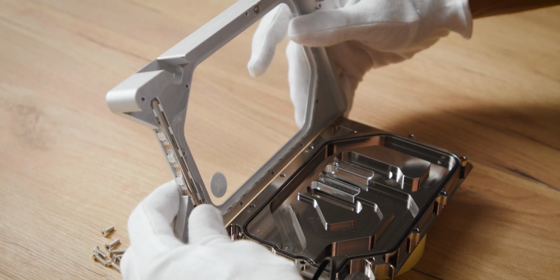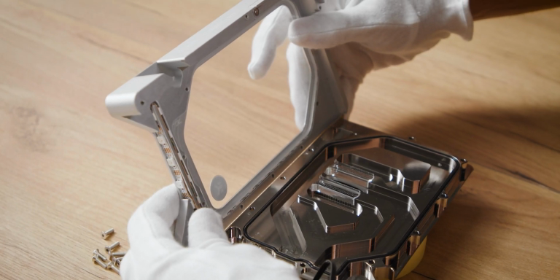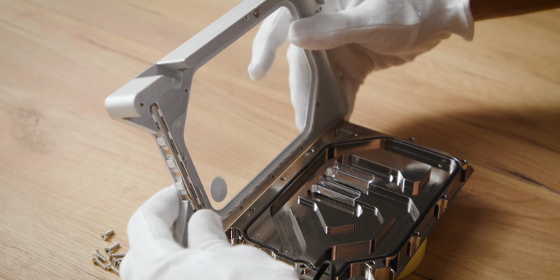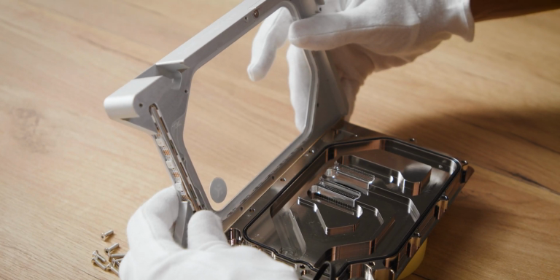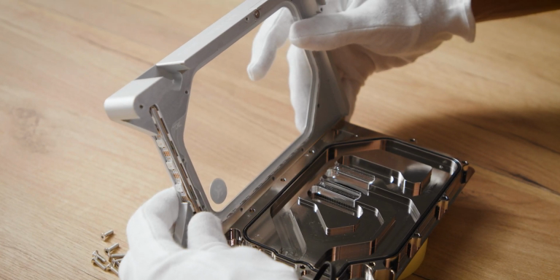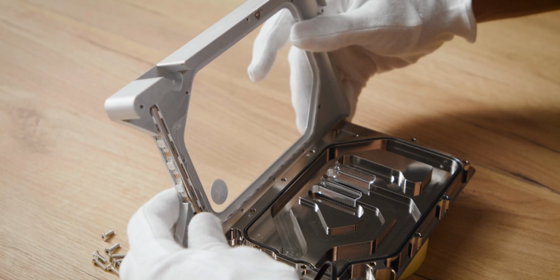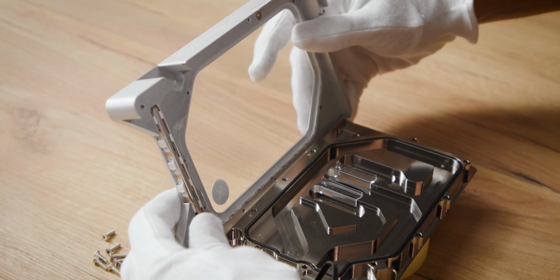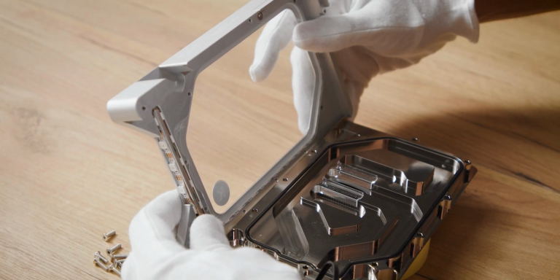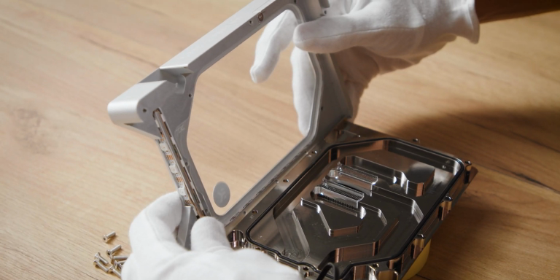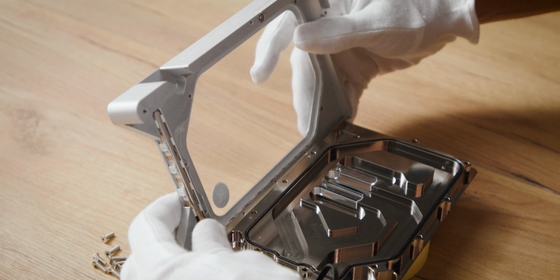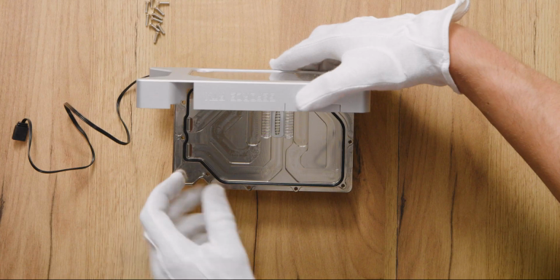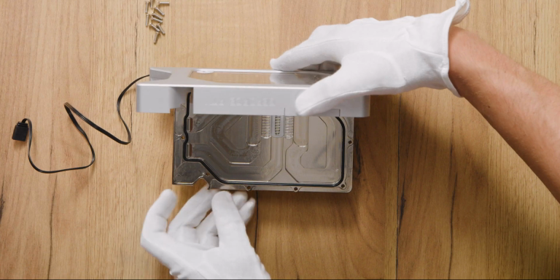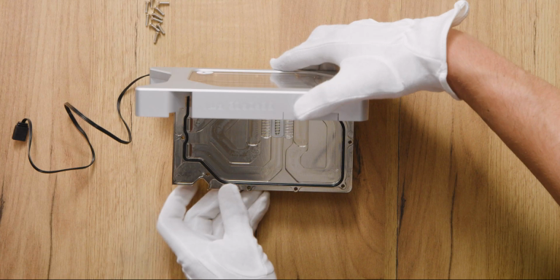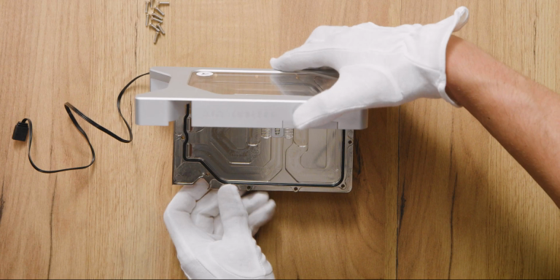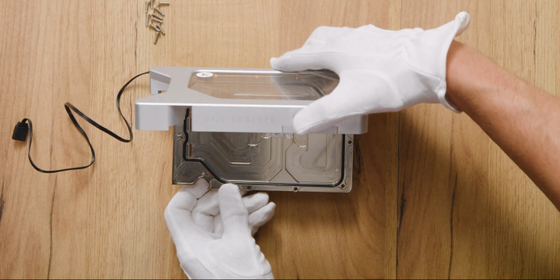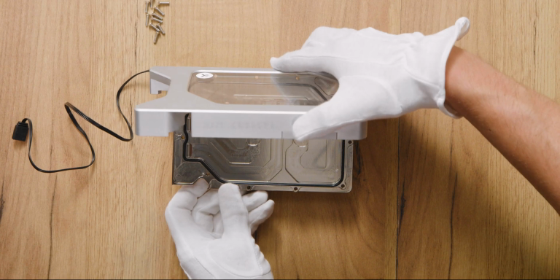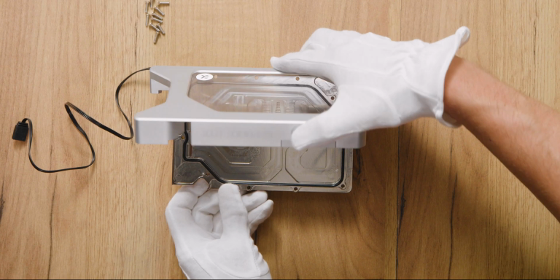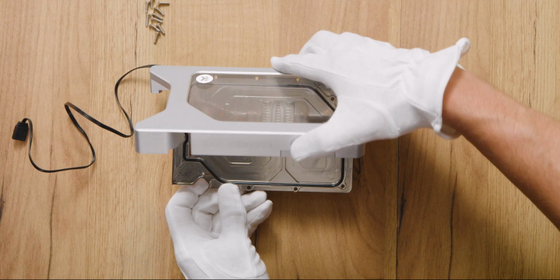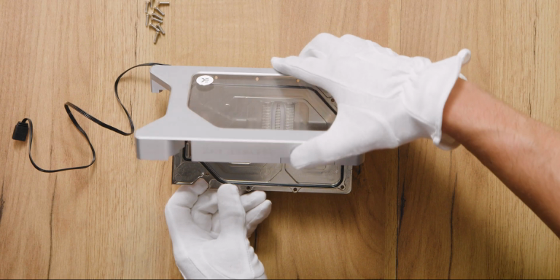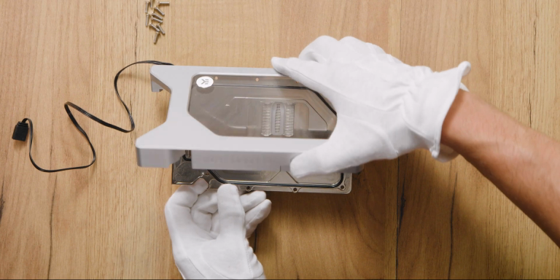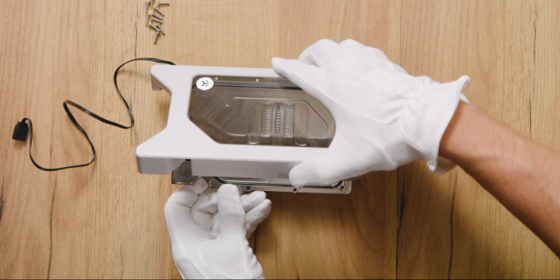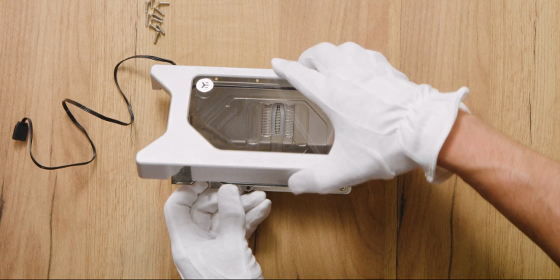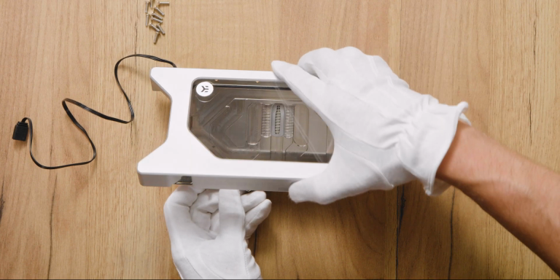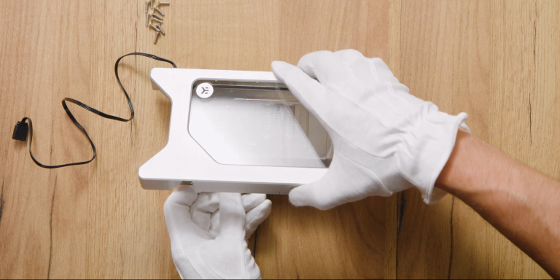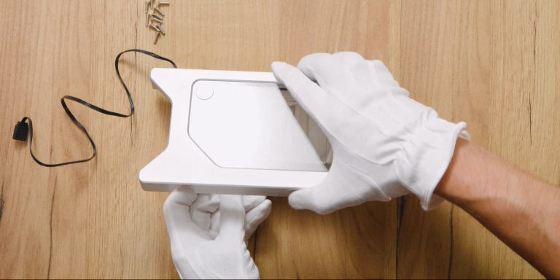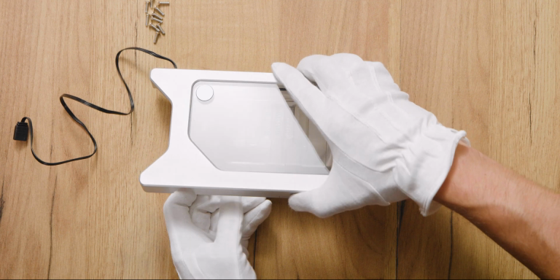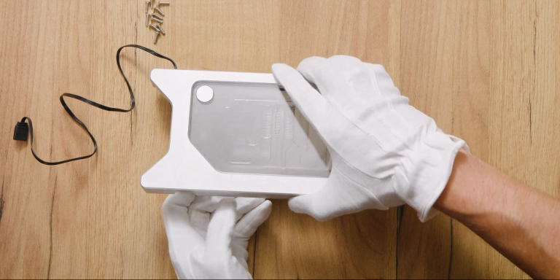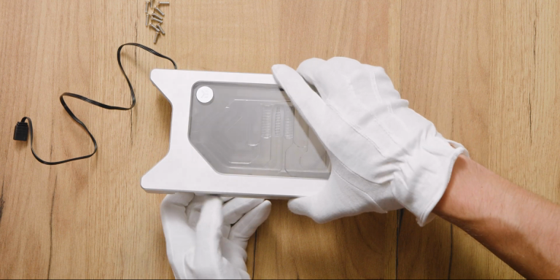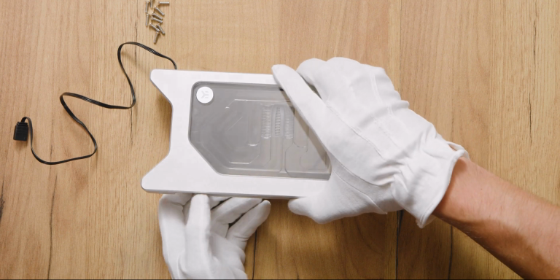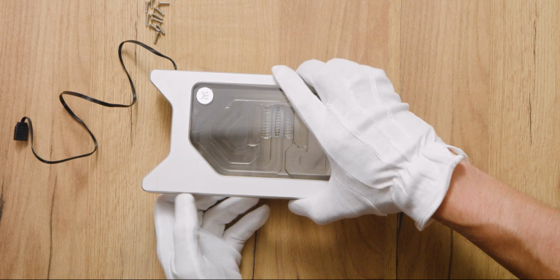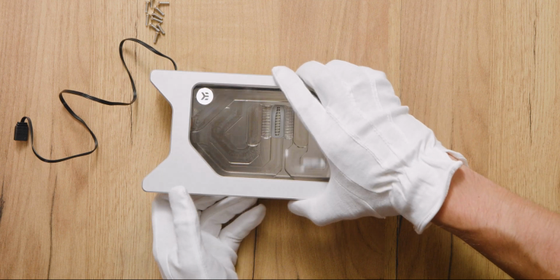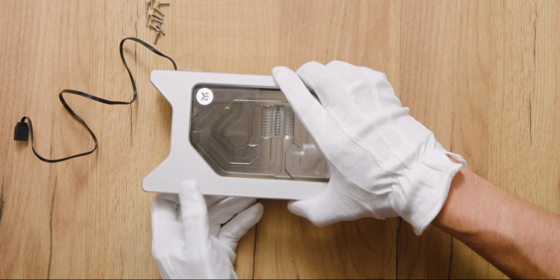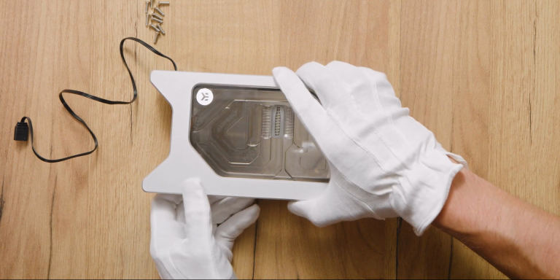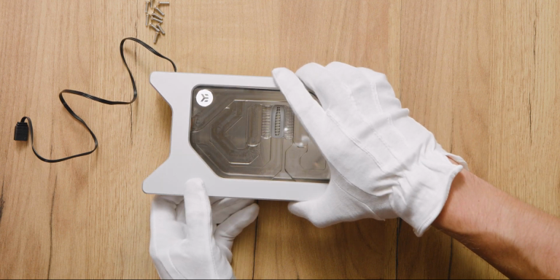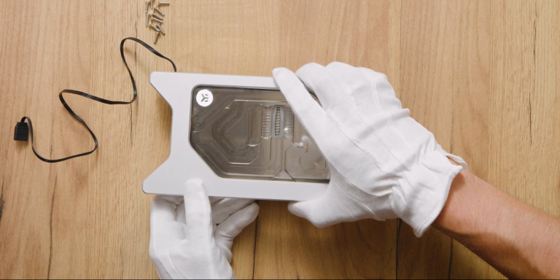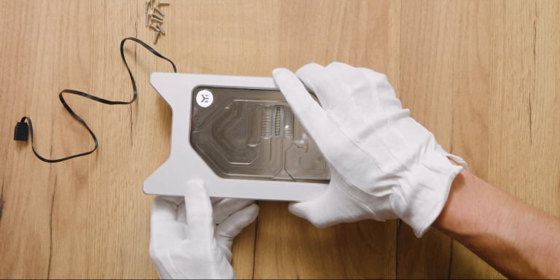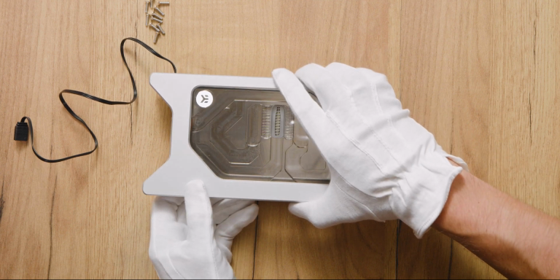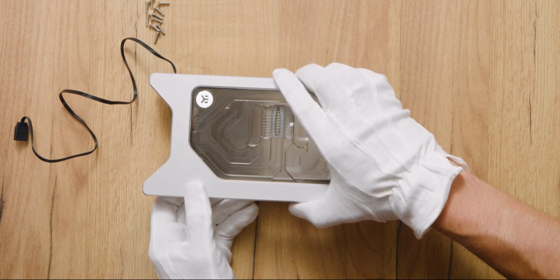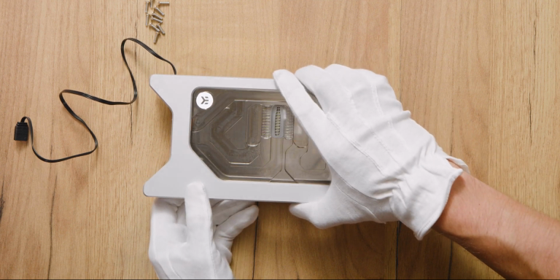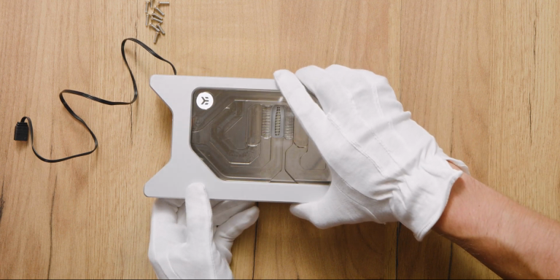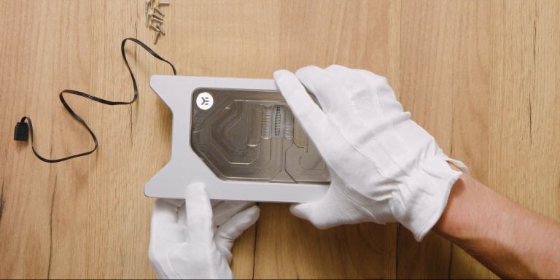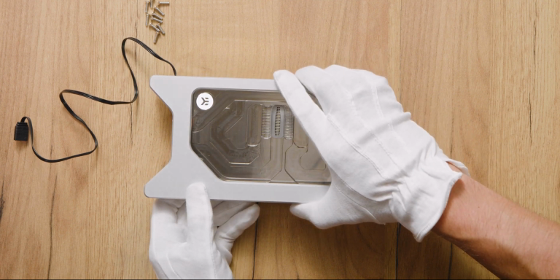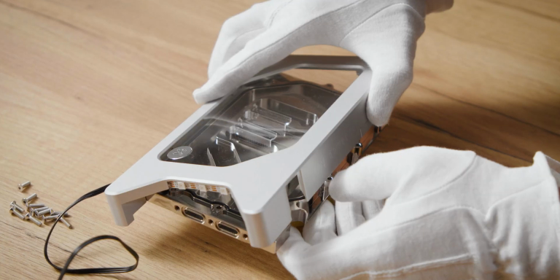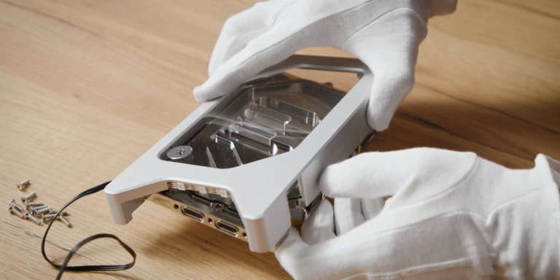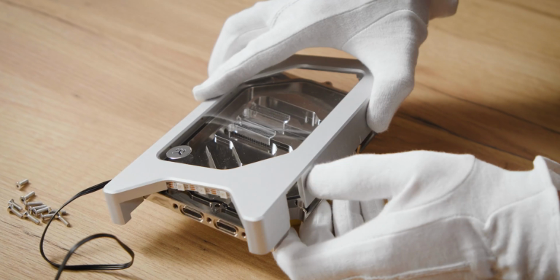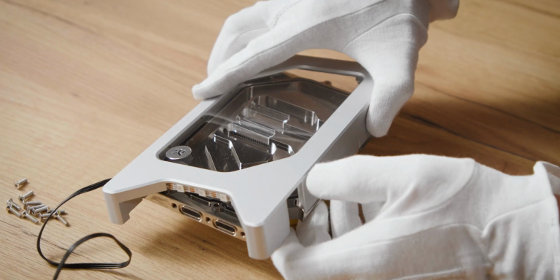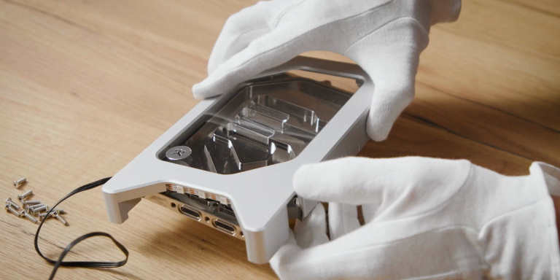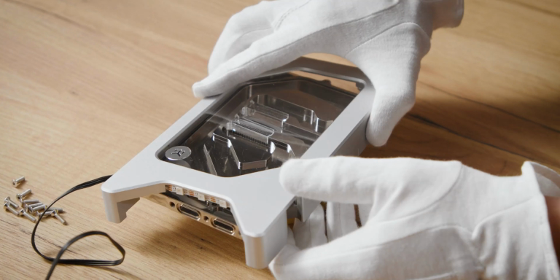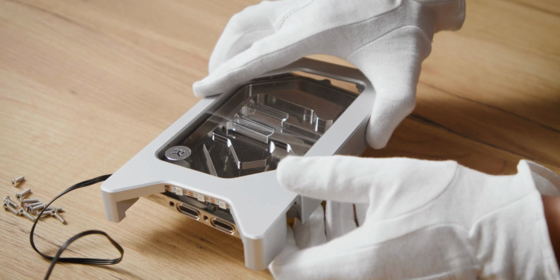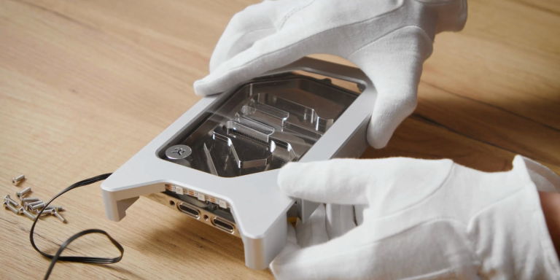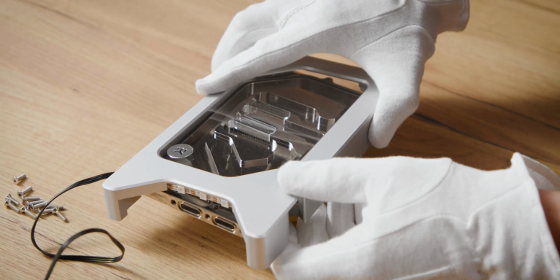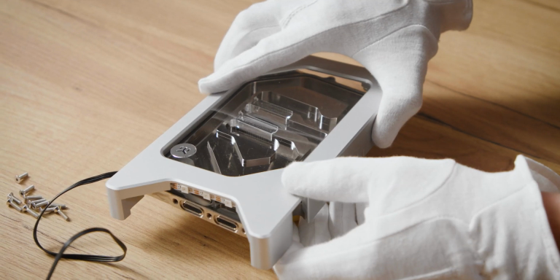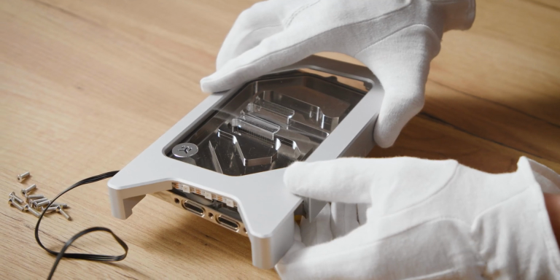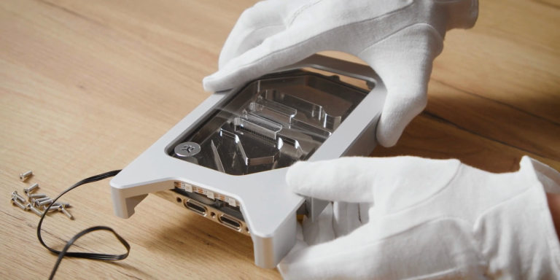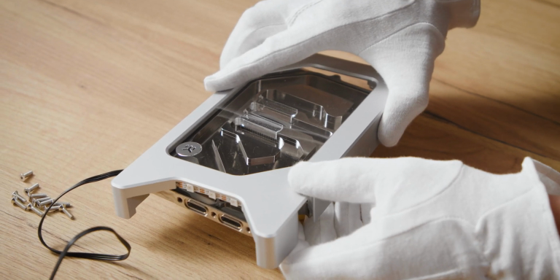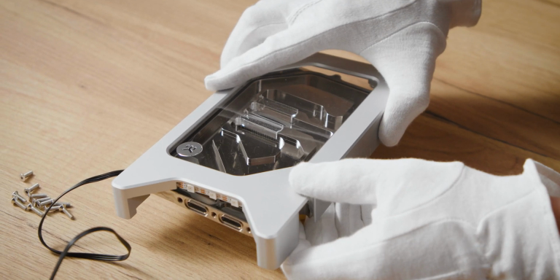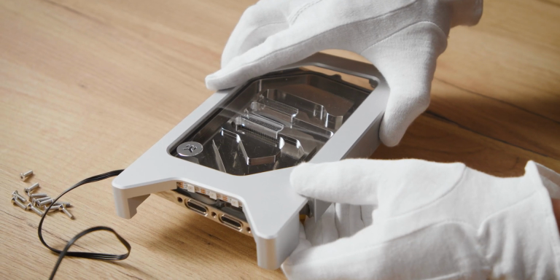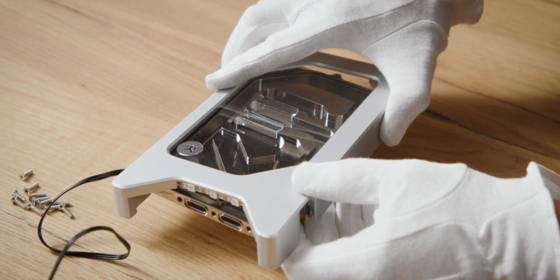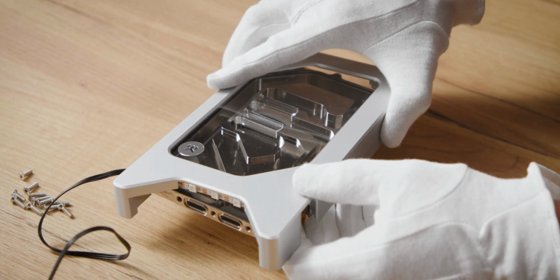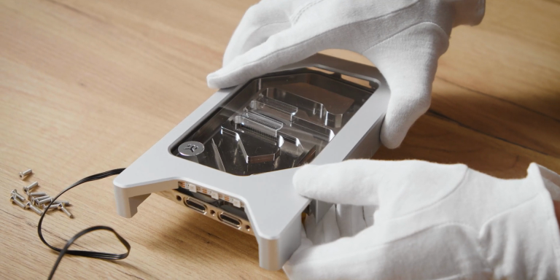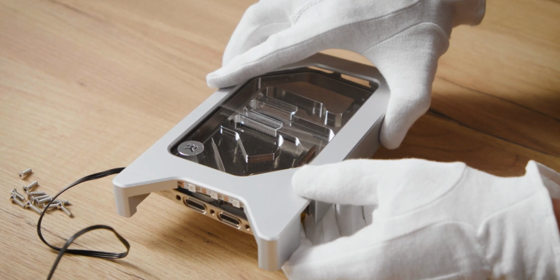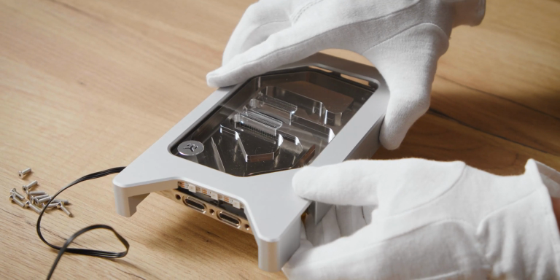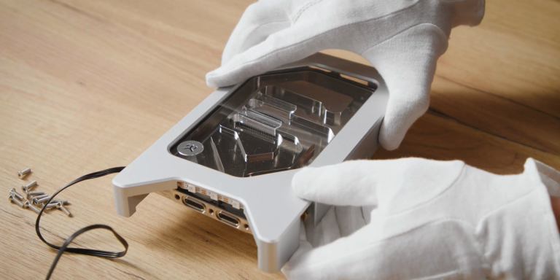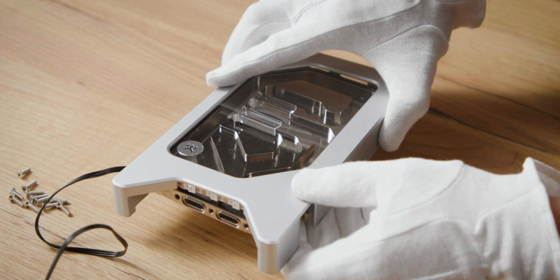Step 9. Put the top cover back over and make sure that it's seated properly and that the O-ring is still in its groove and not pinched.